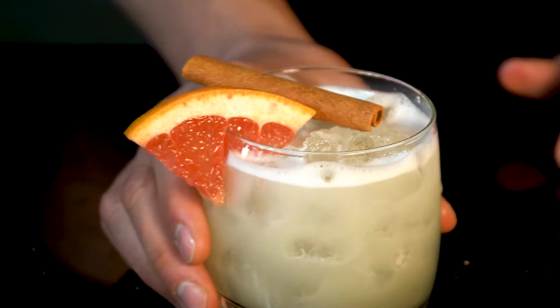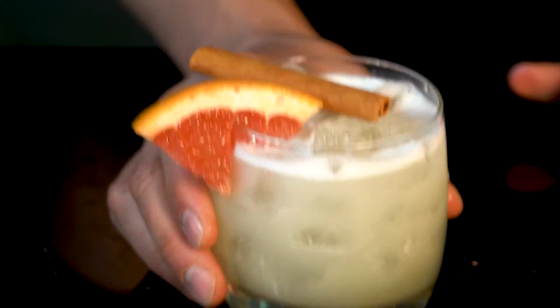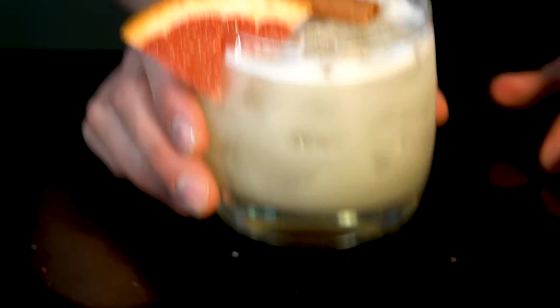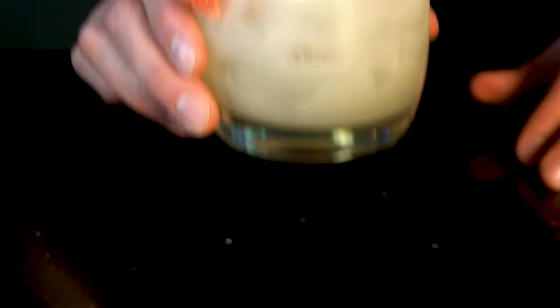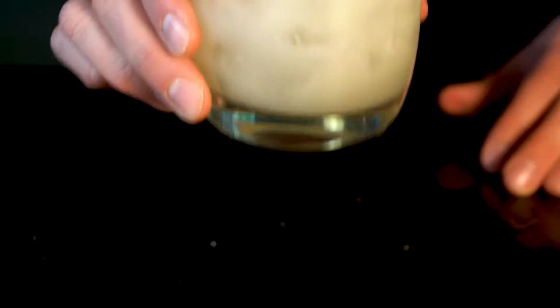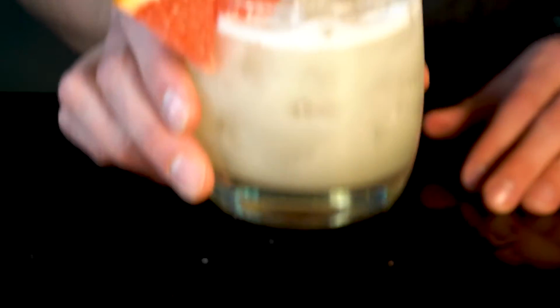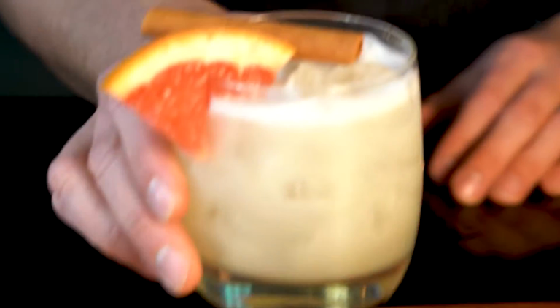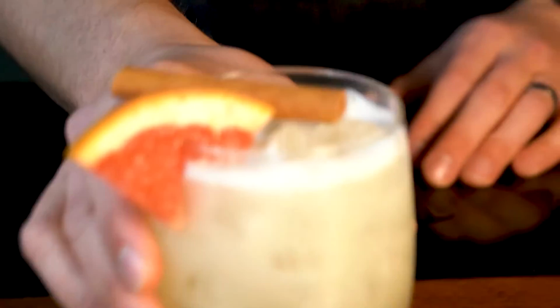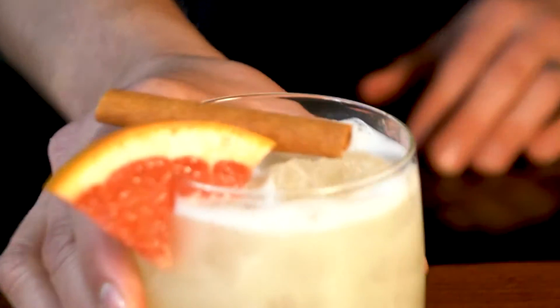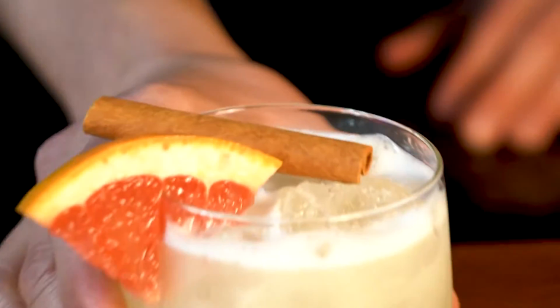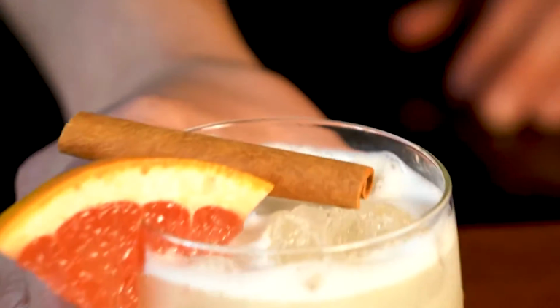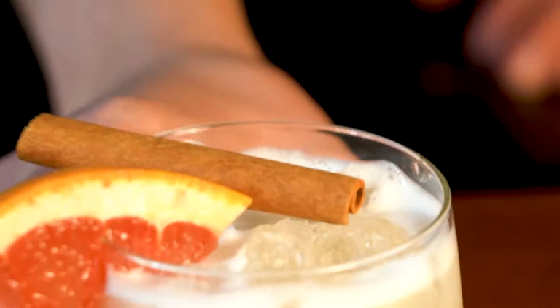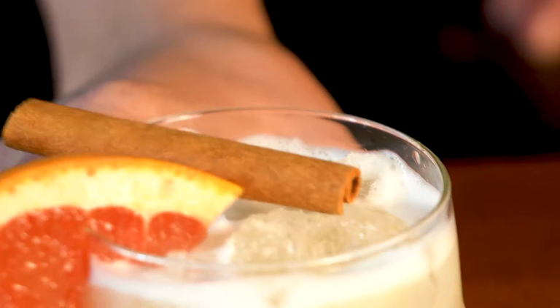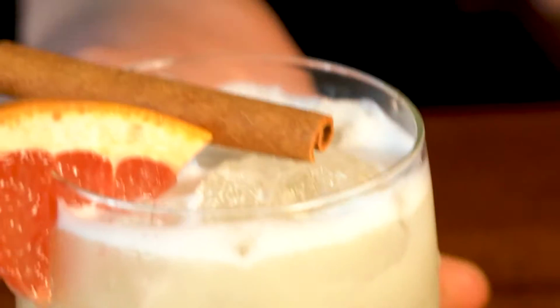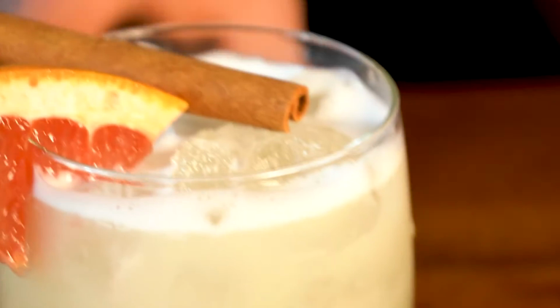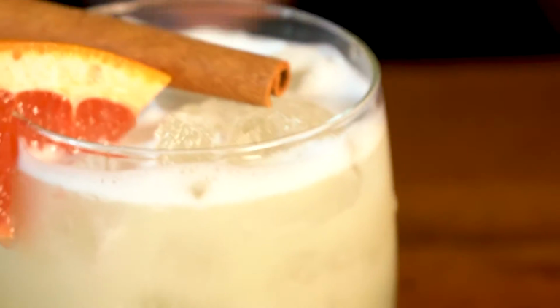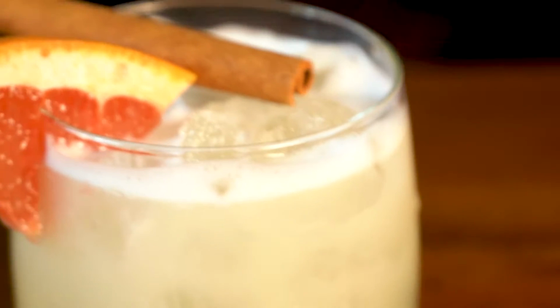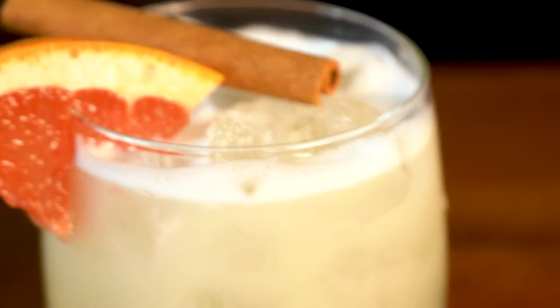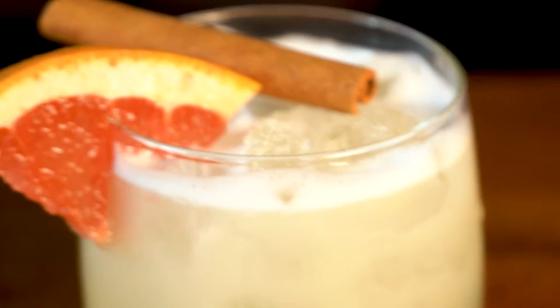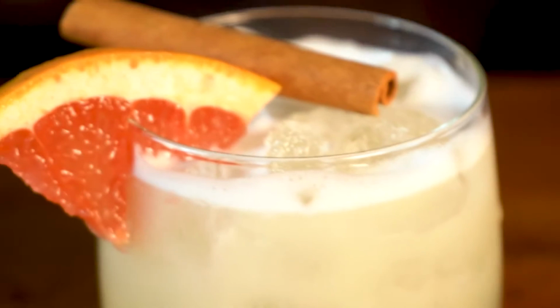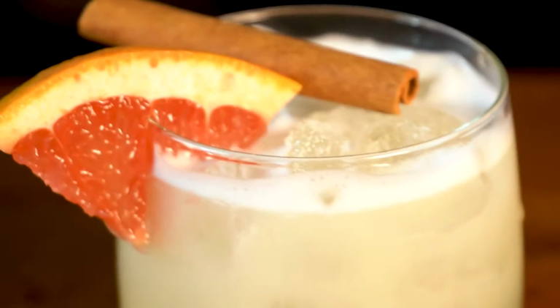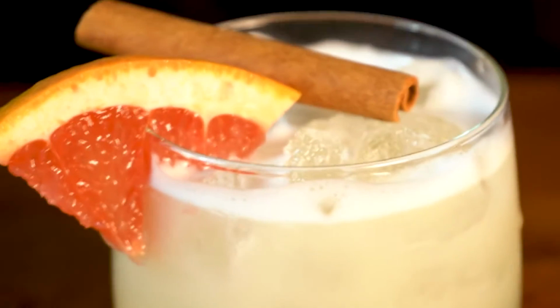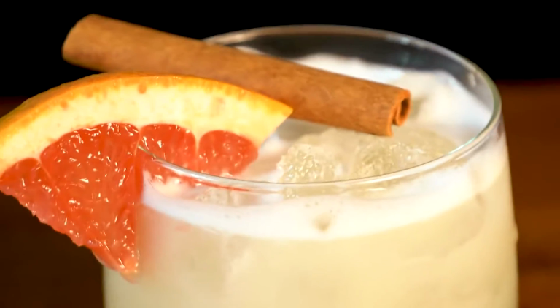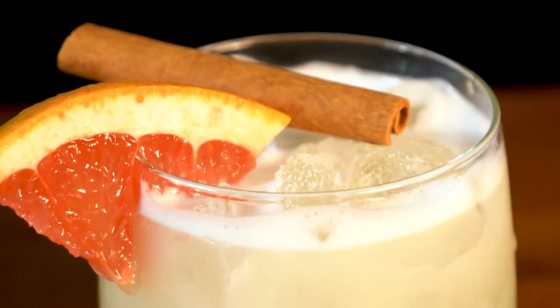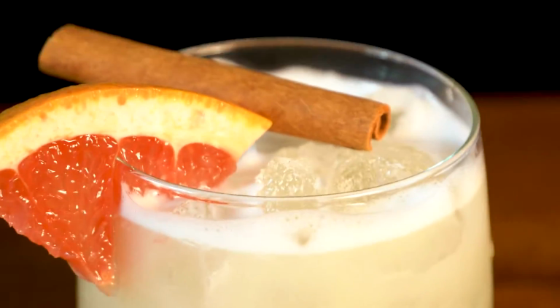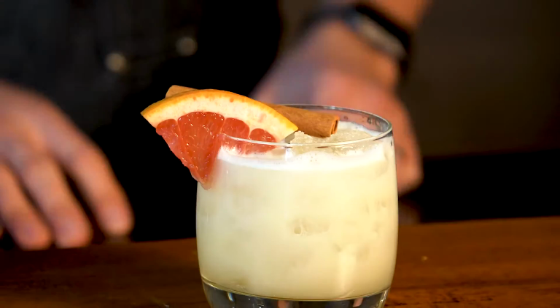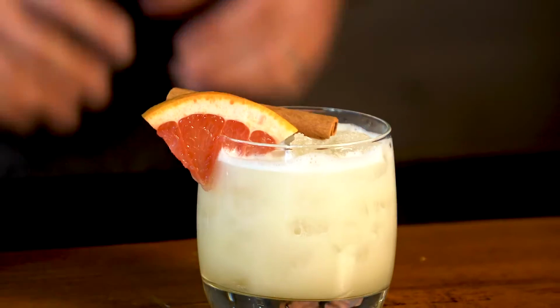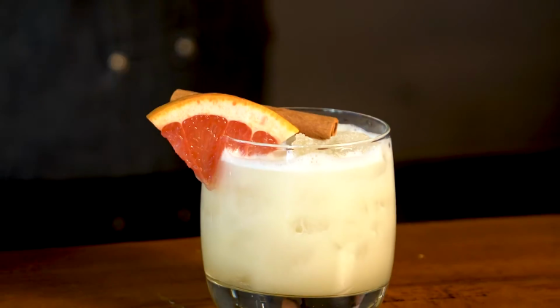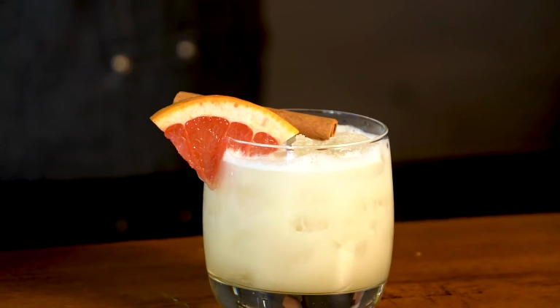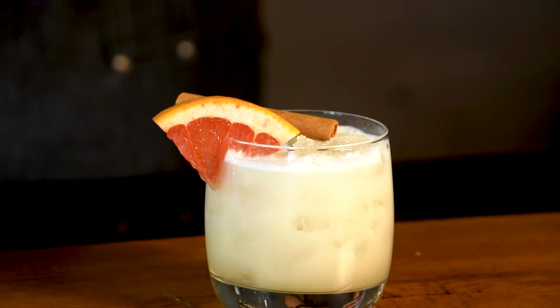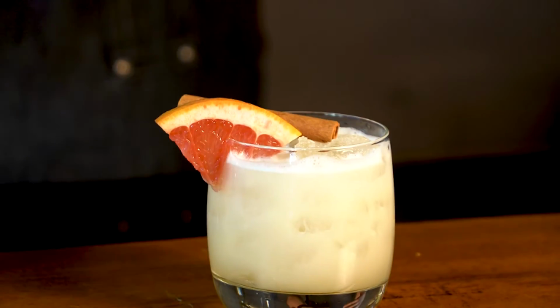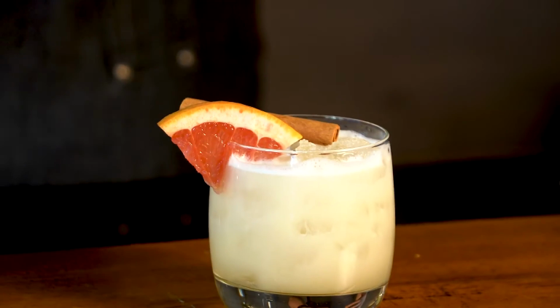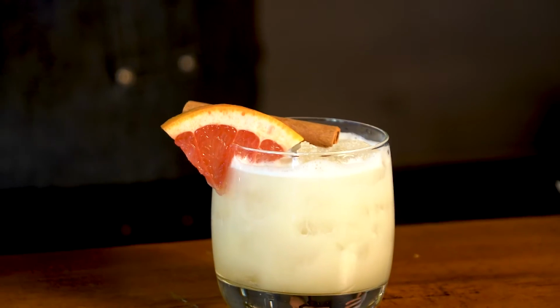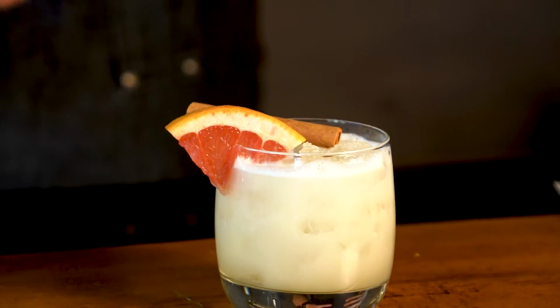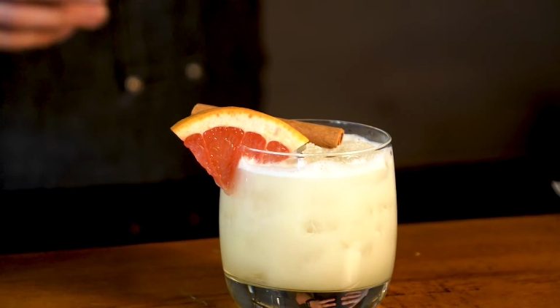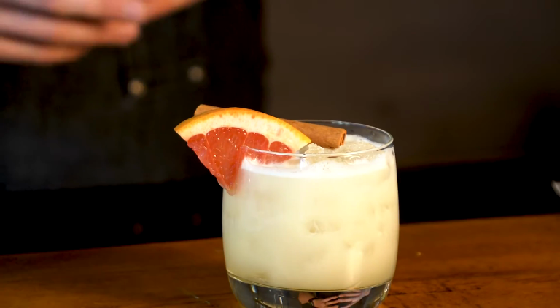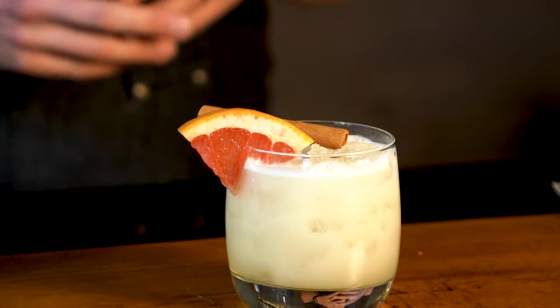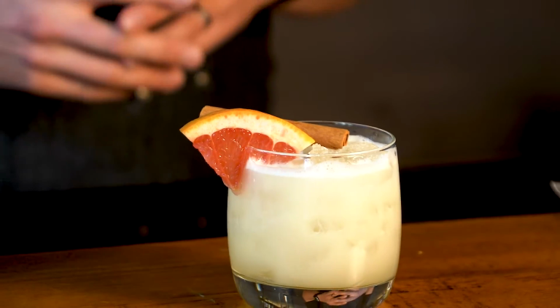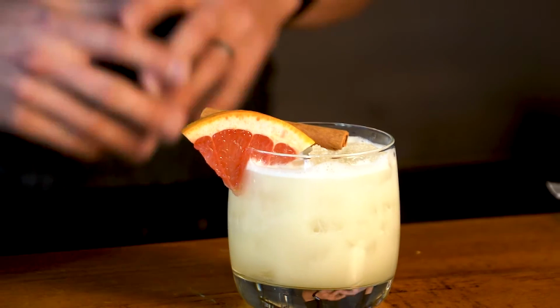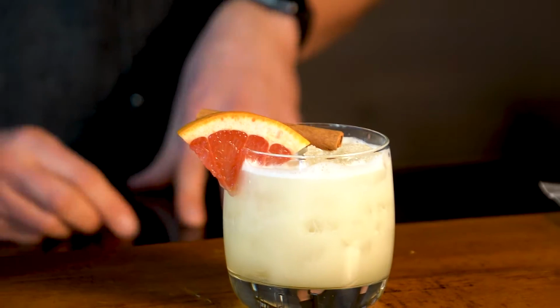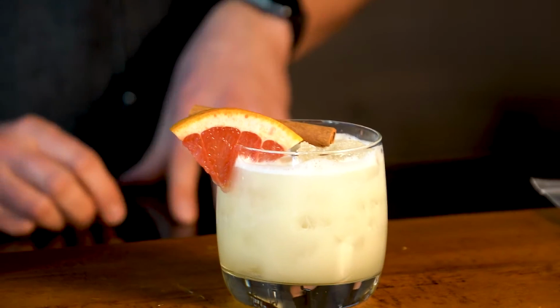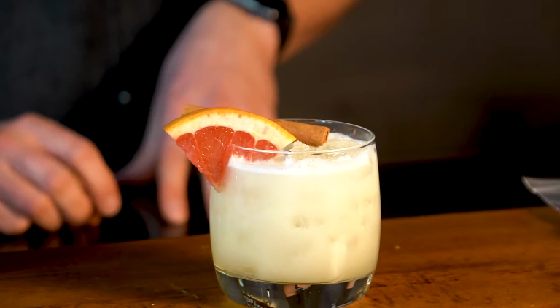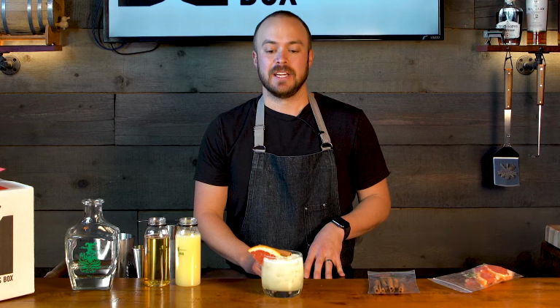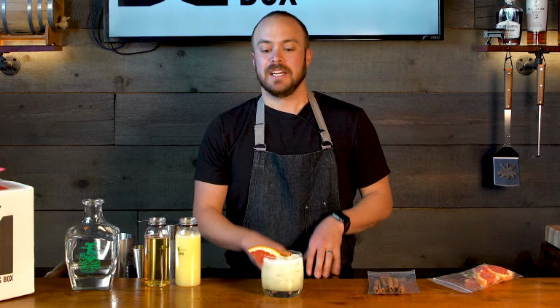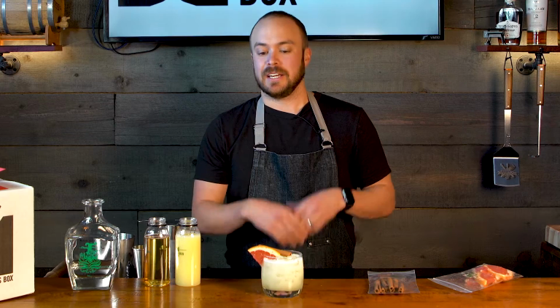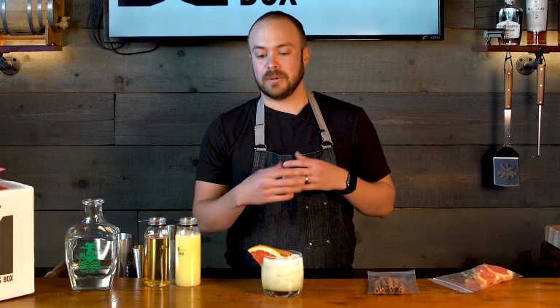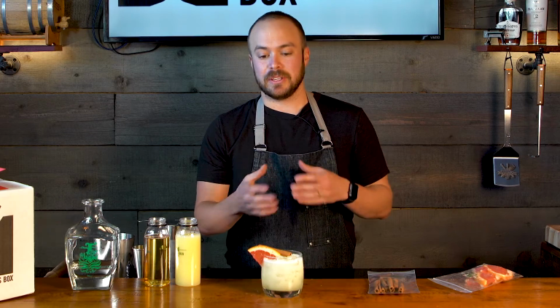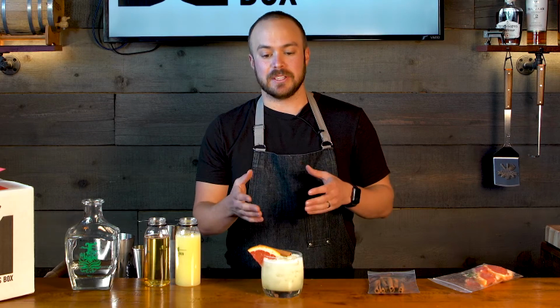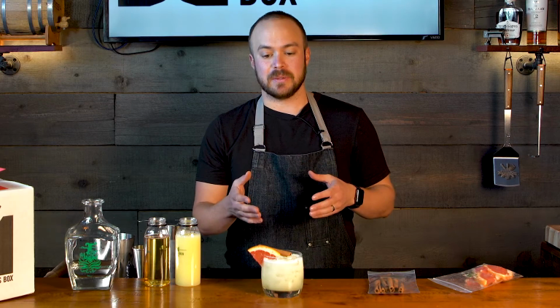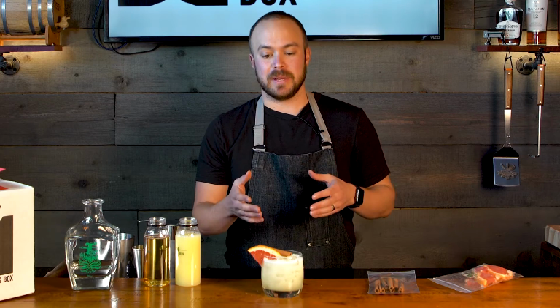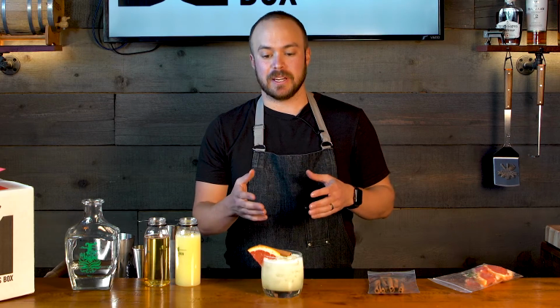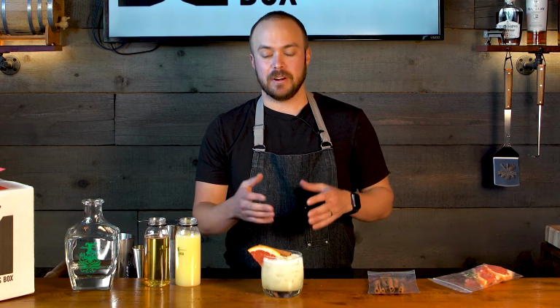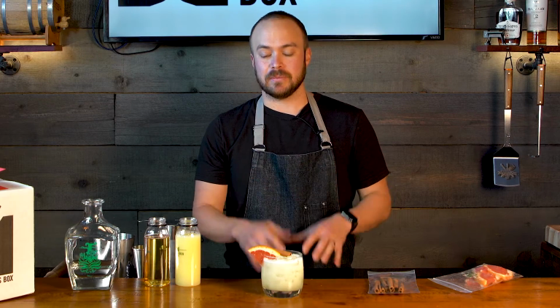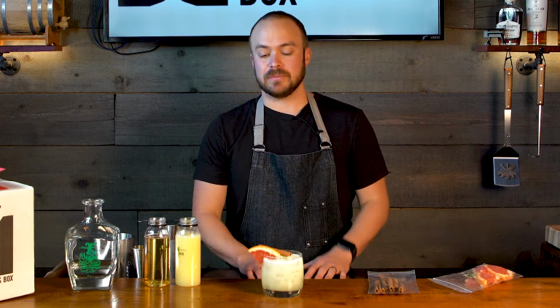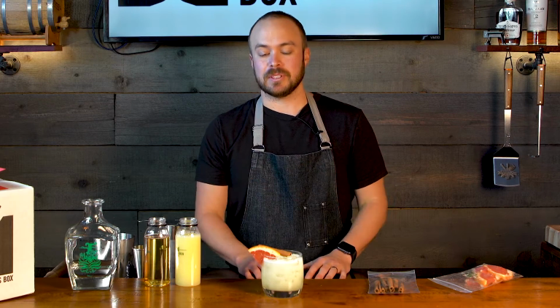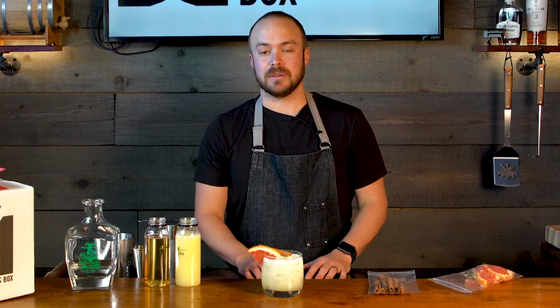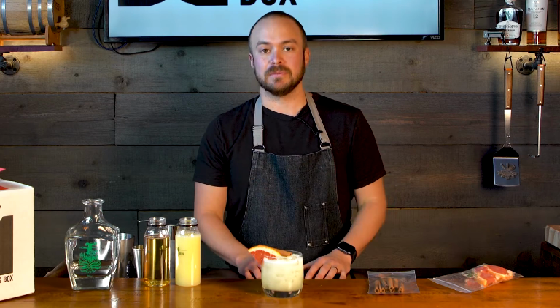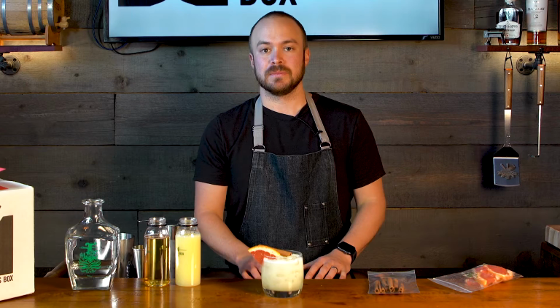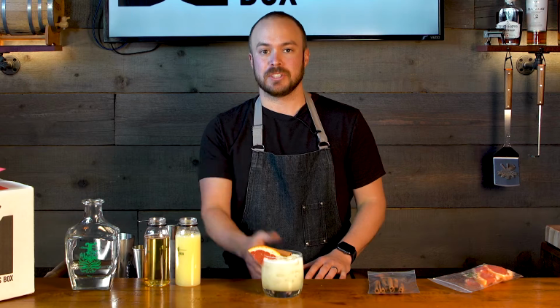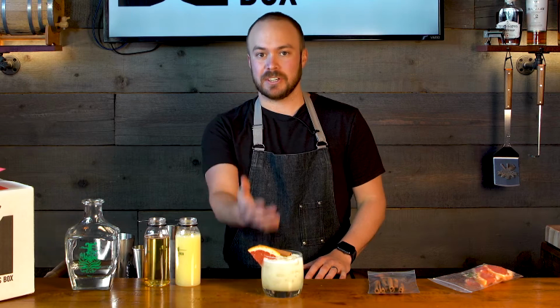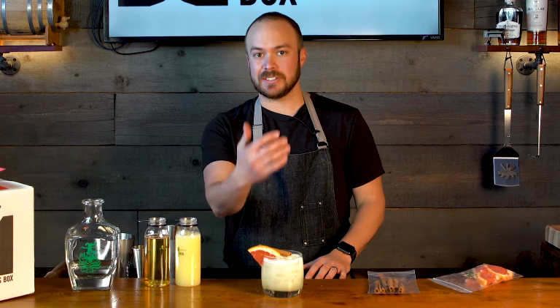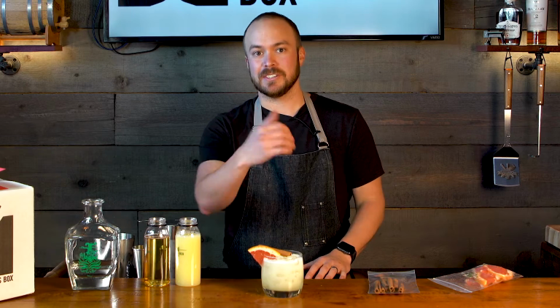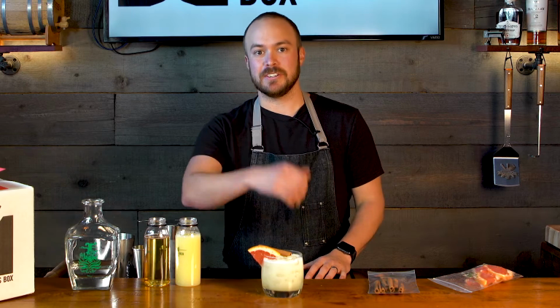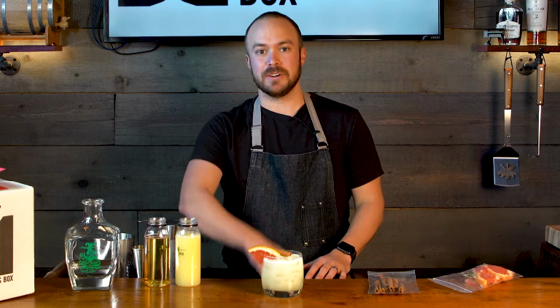Don't let the simplicity of this cocktail fool you. It's got a really great, complex flavor to it, and it's really easy to make at home. So cheers, enjoy.